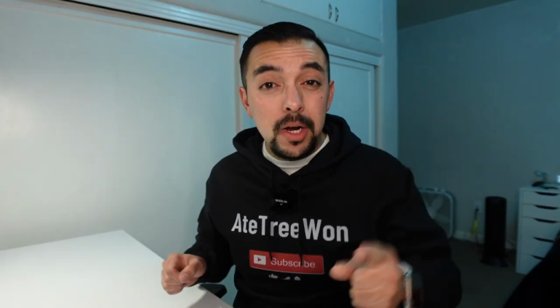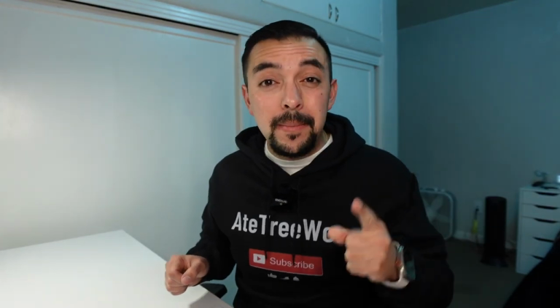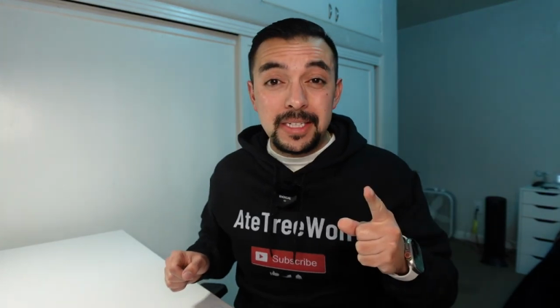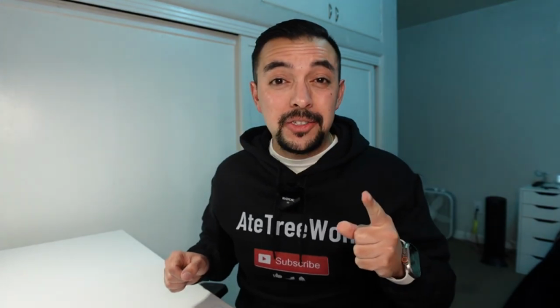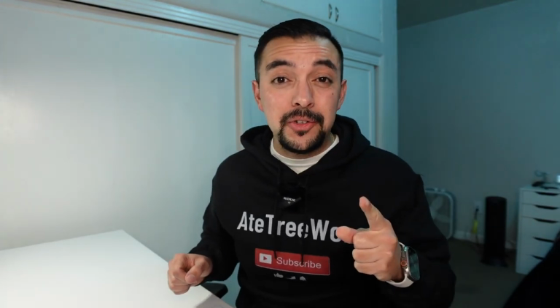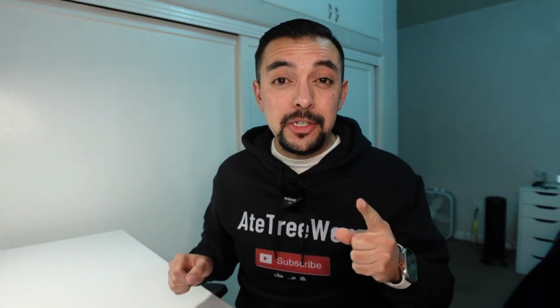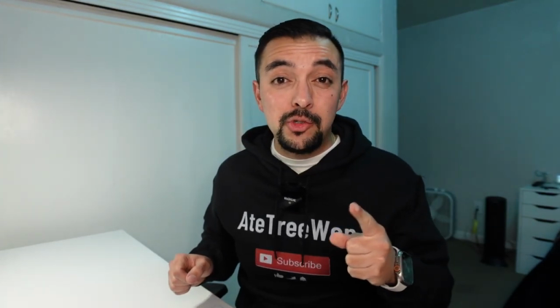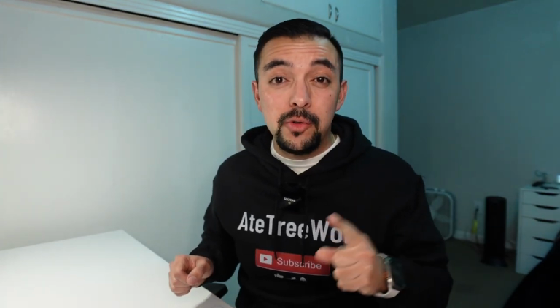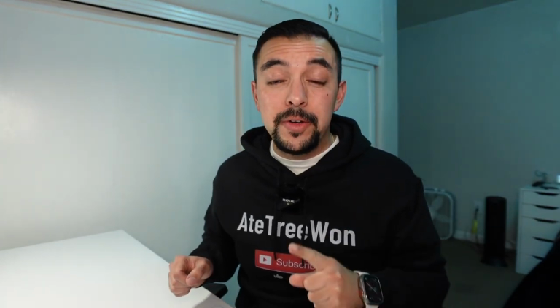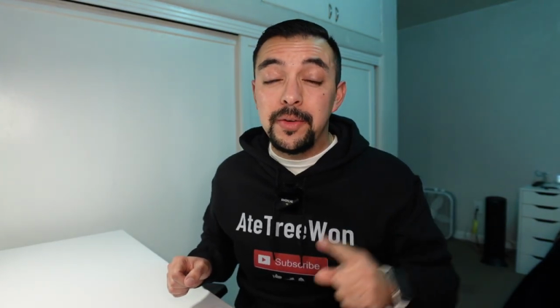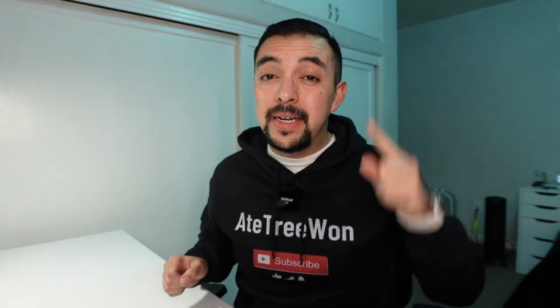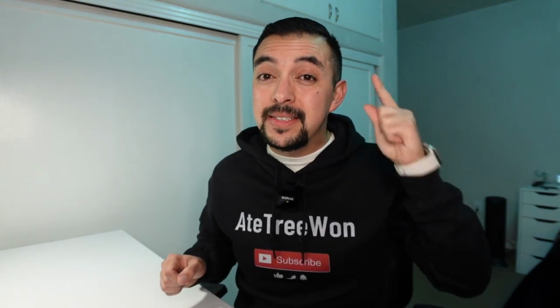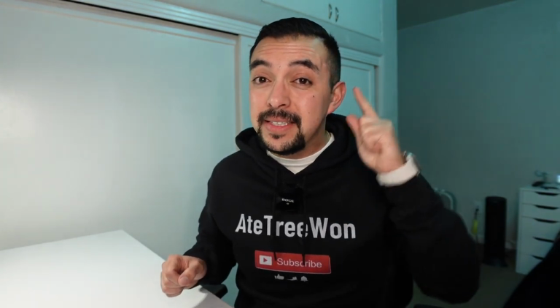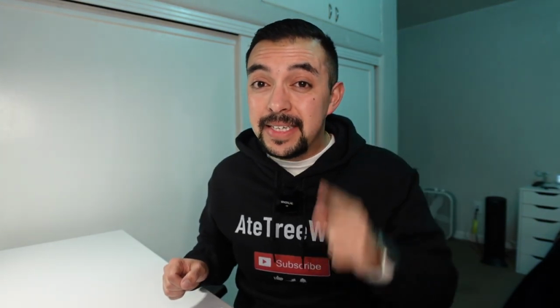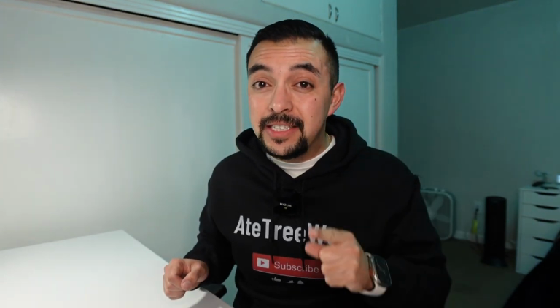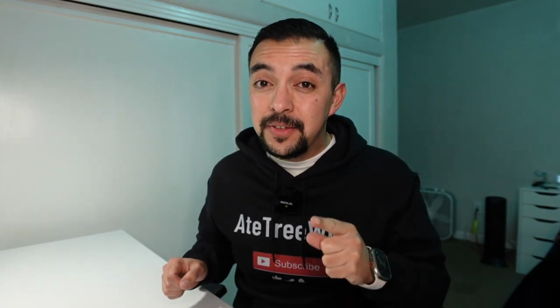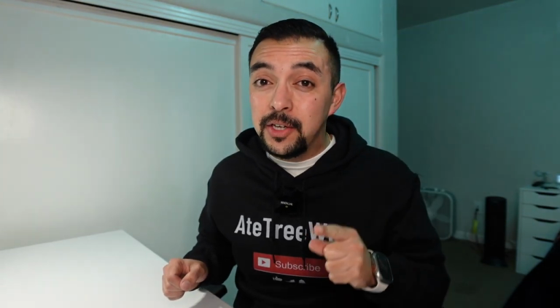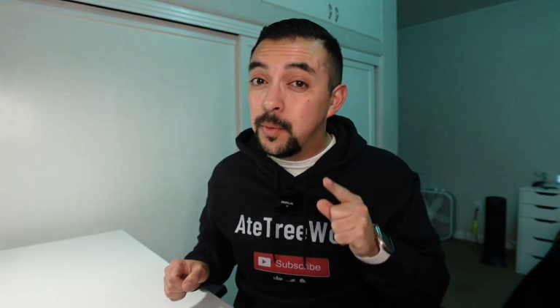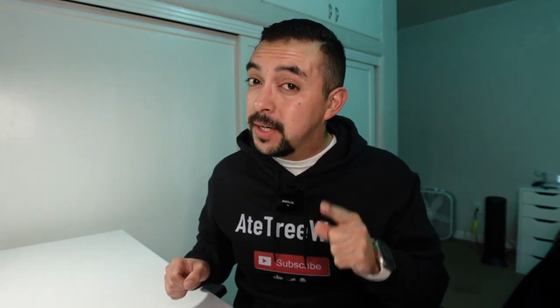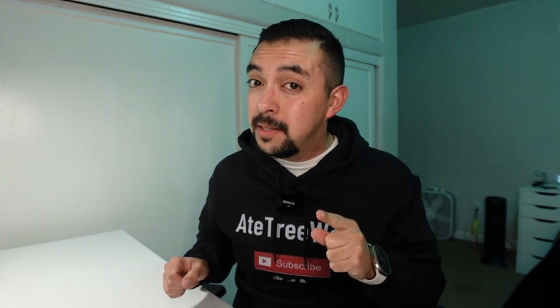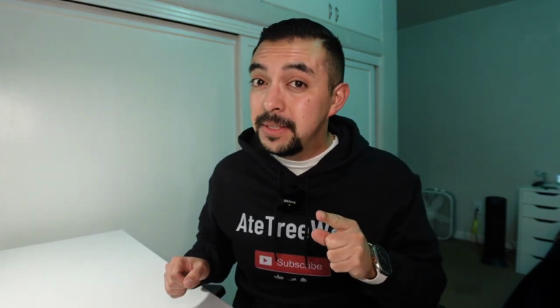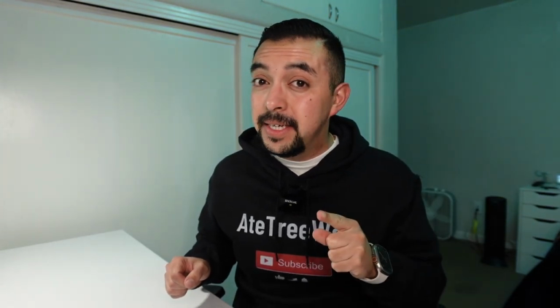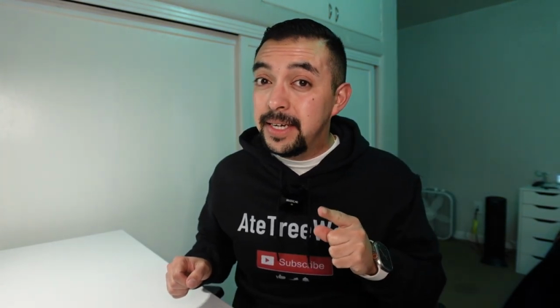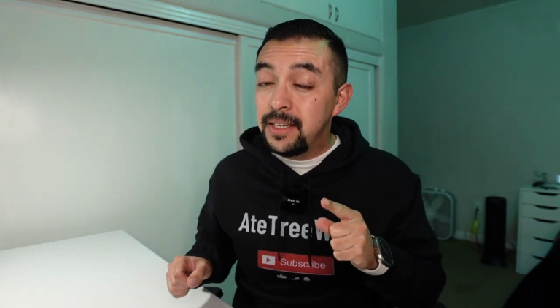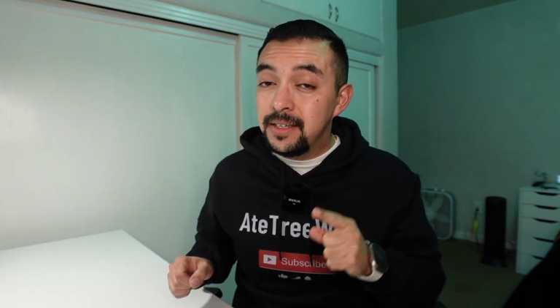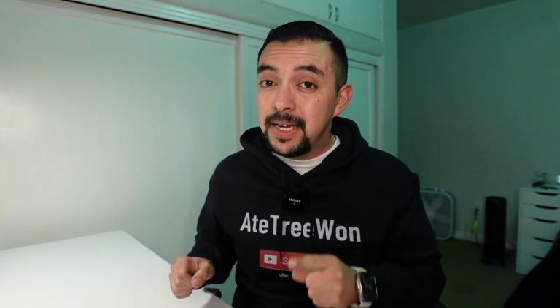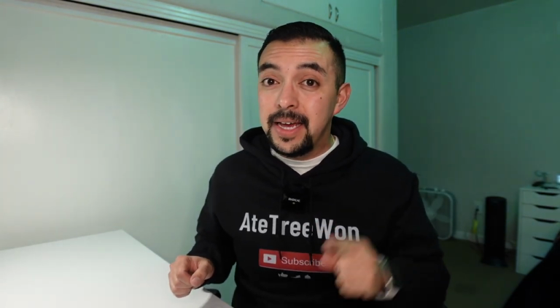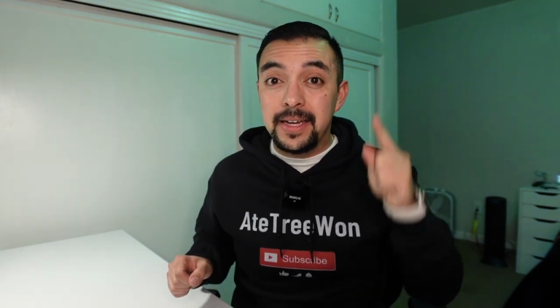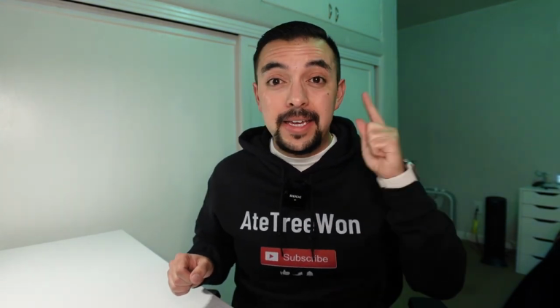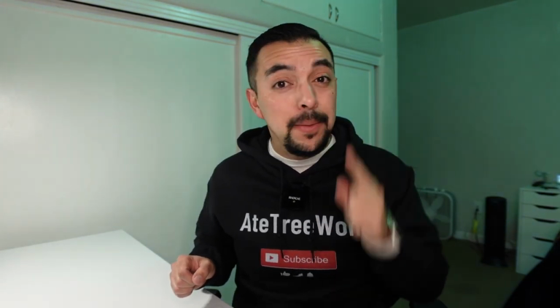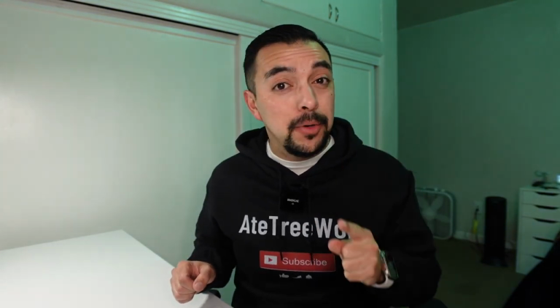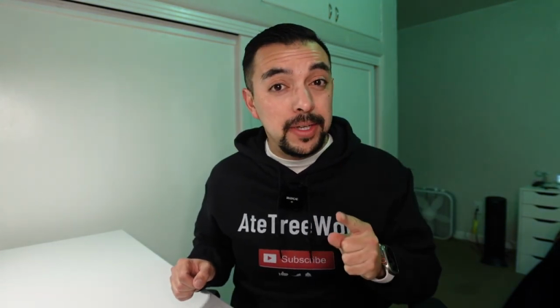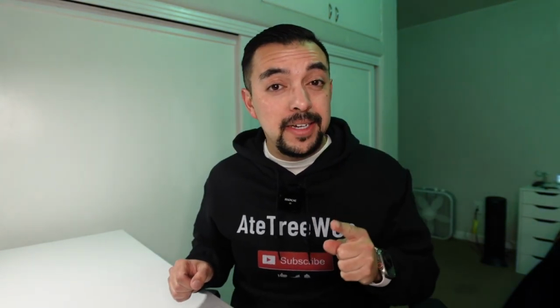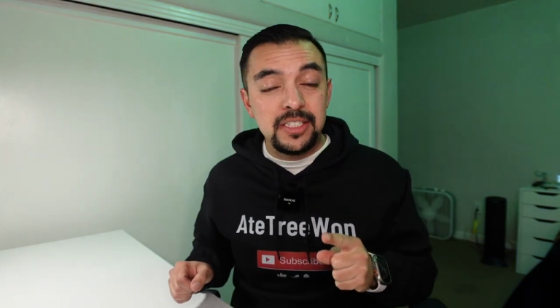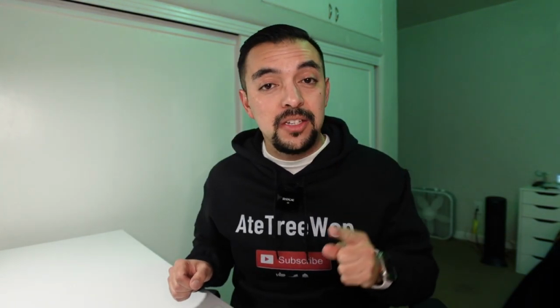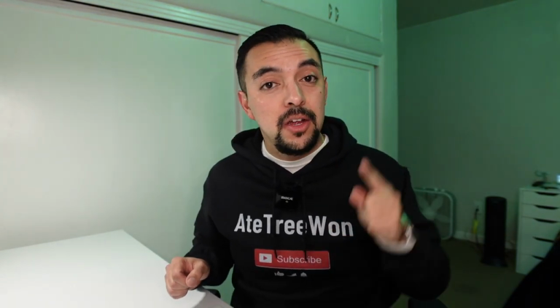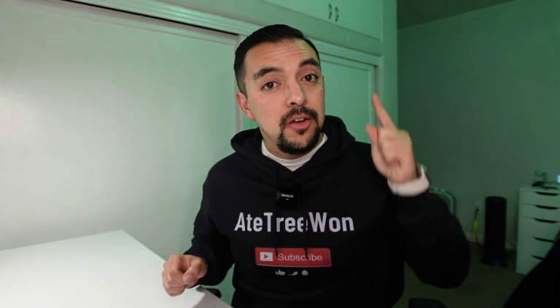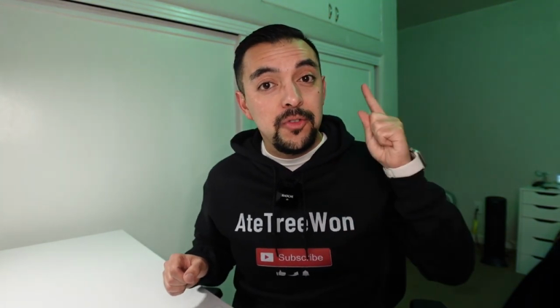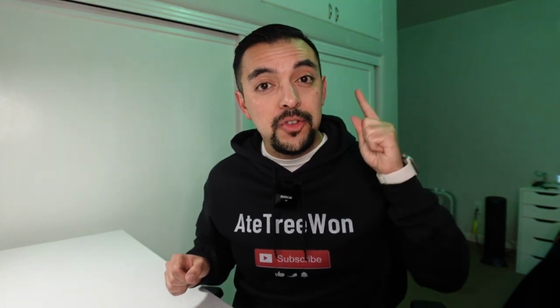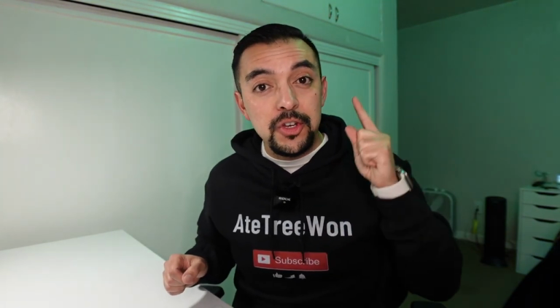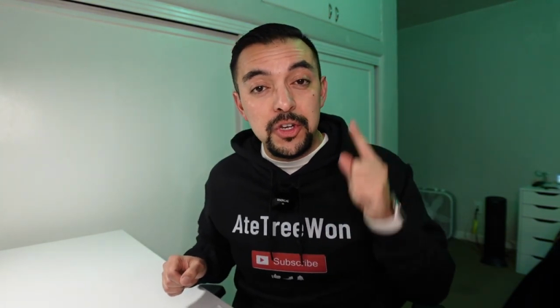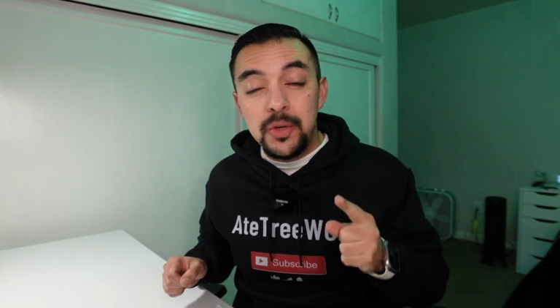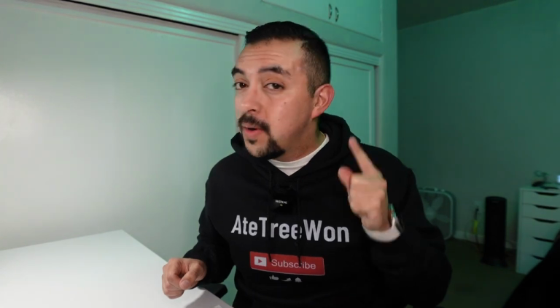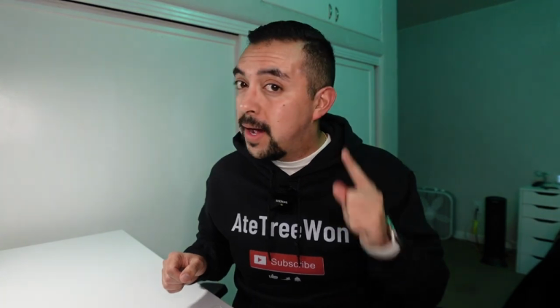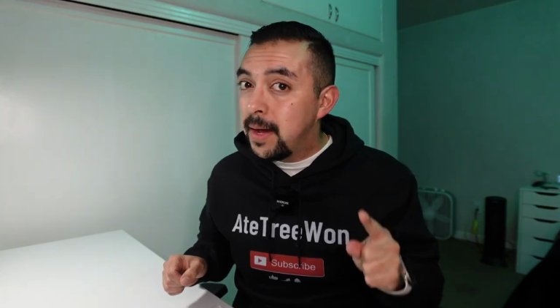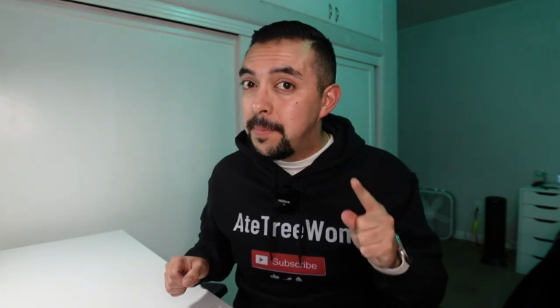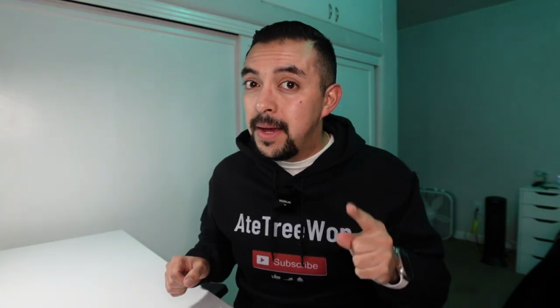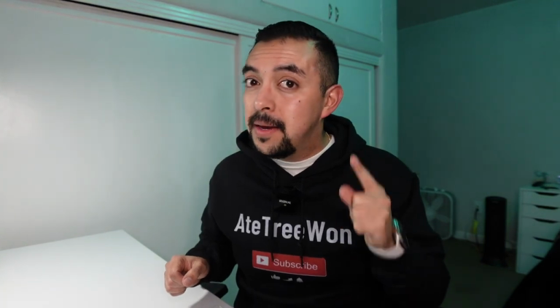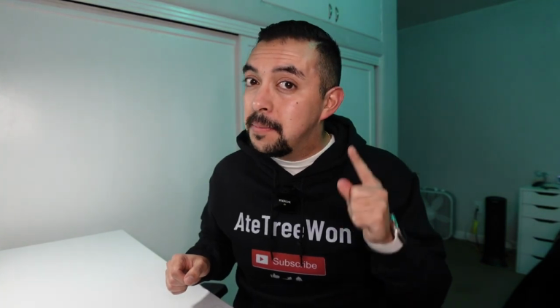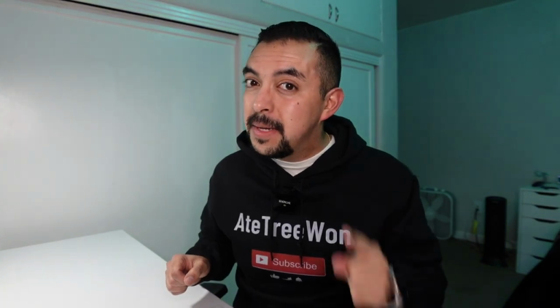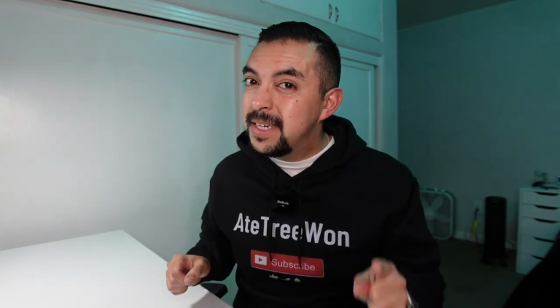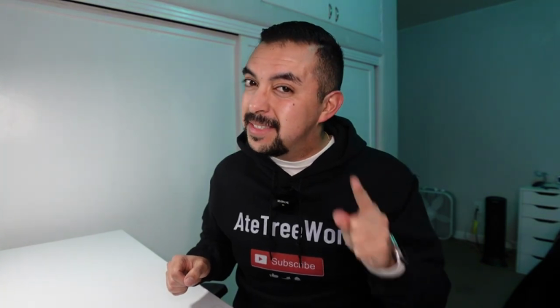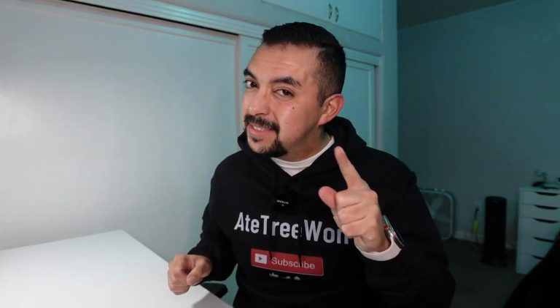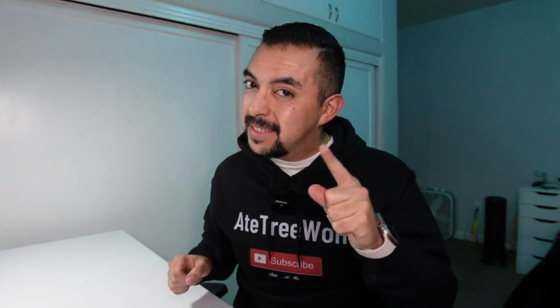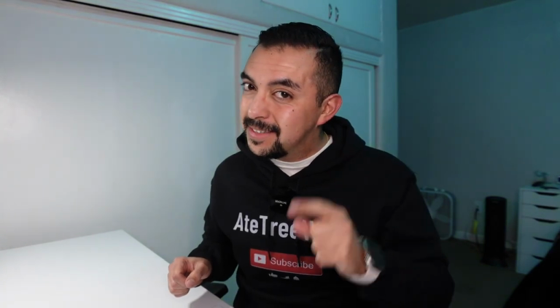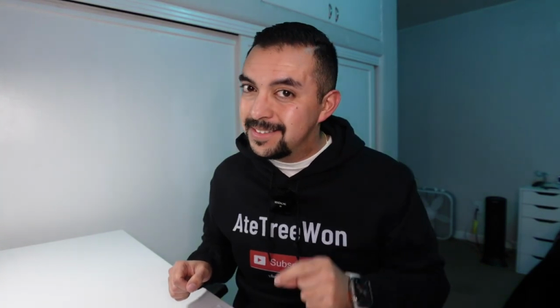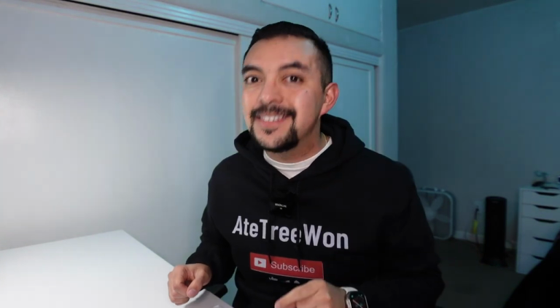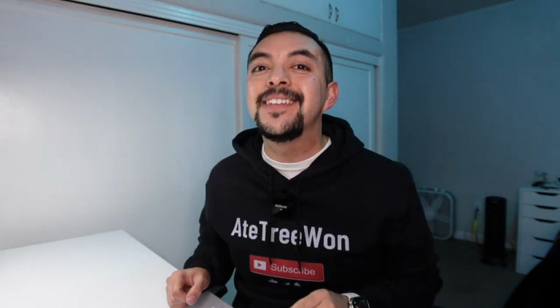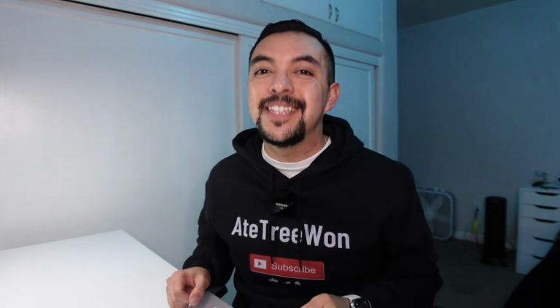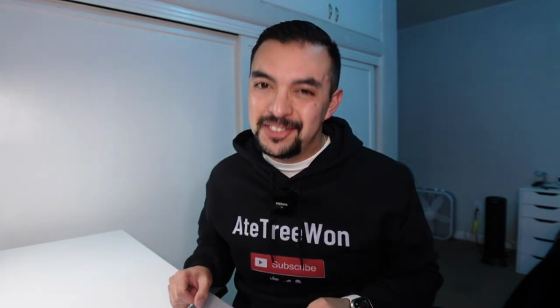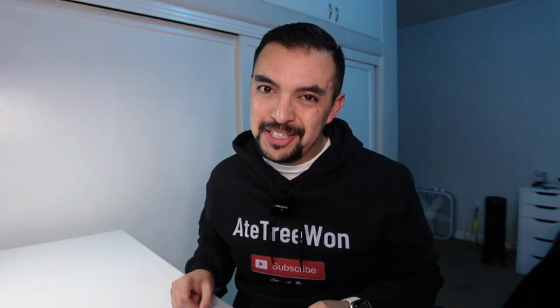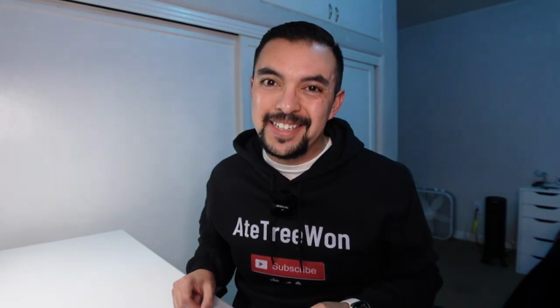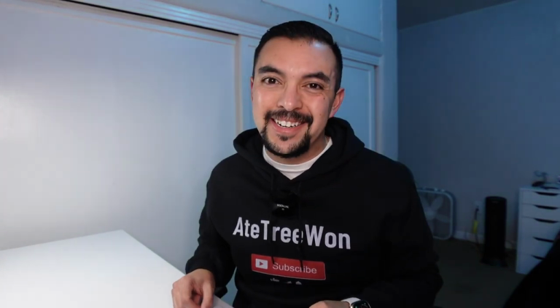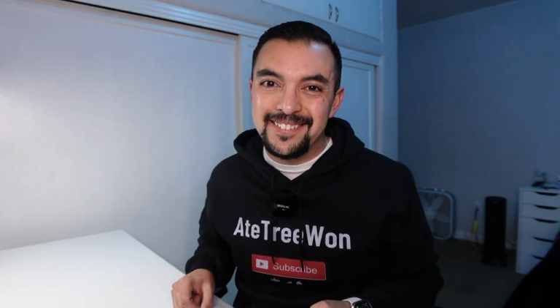Welcome back to another 831 video. In today's video, we're going to be taking a look at a keyboard case for the new iPad Mini 6. Let's check it out.